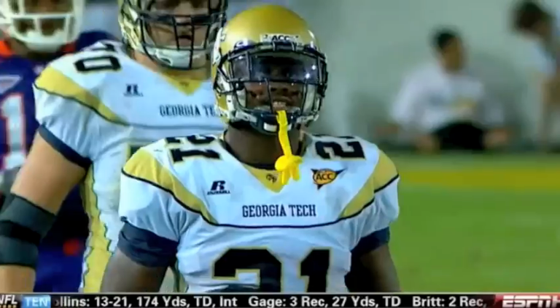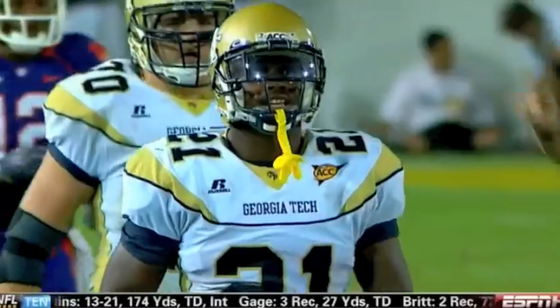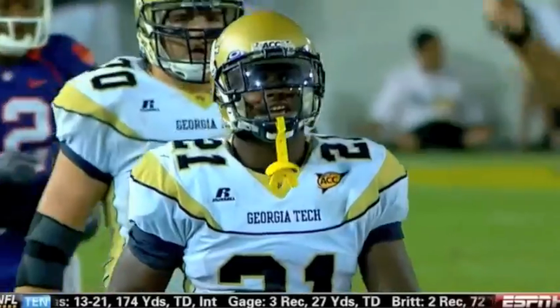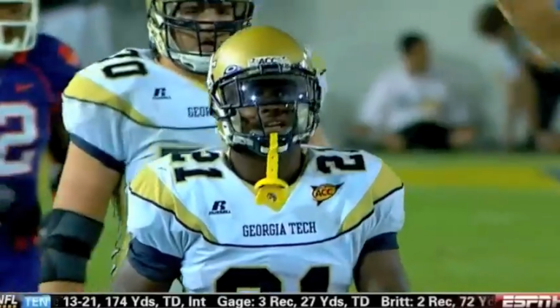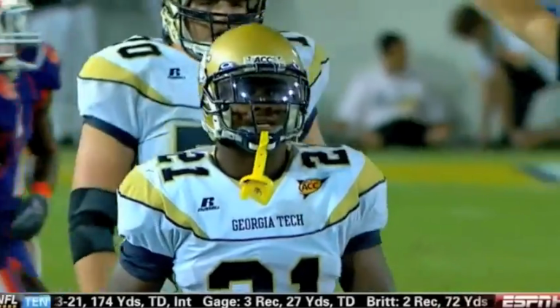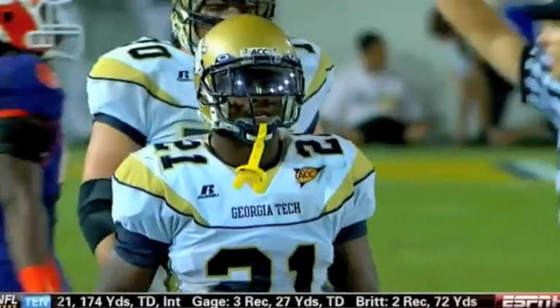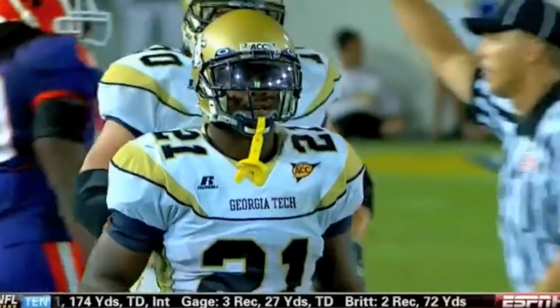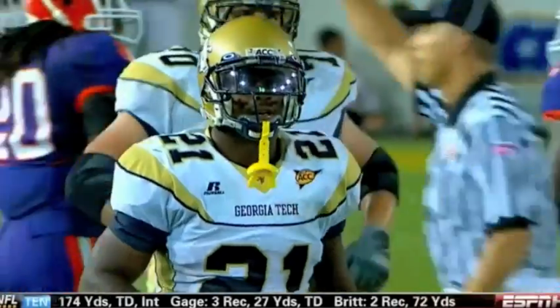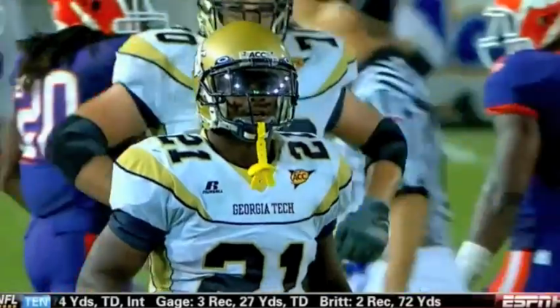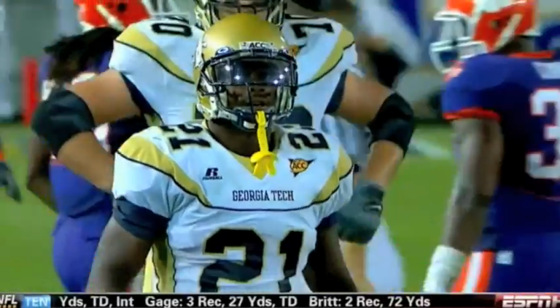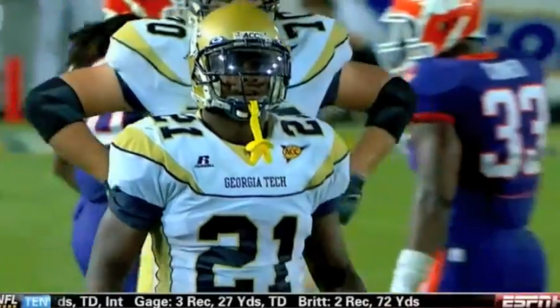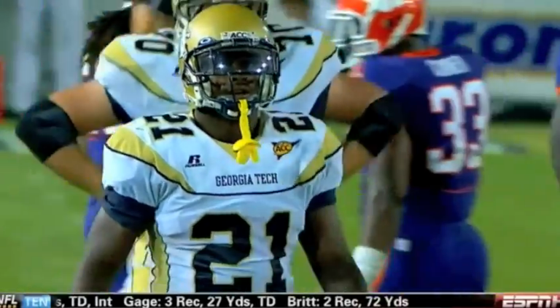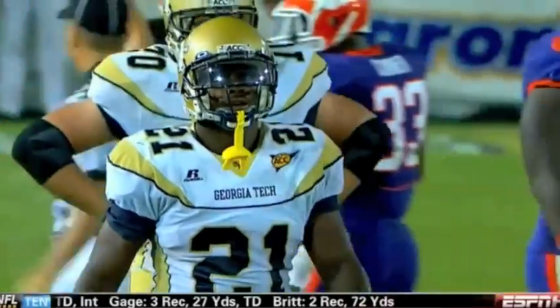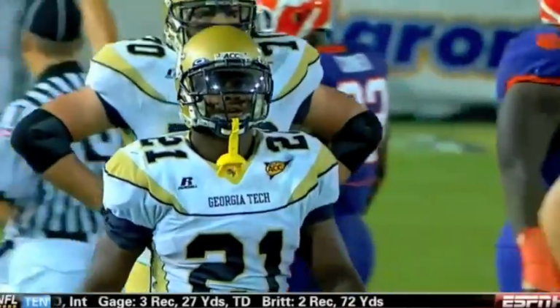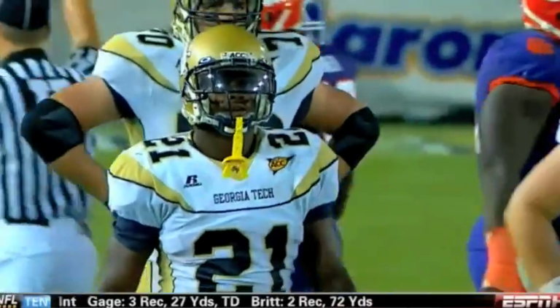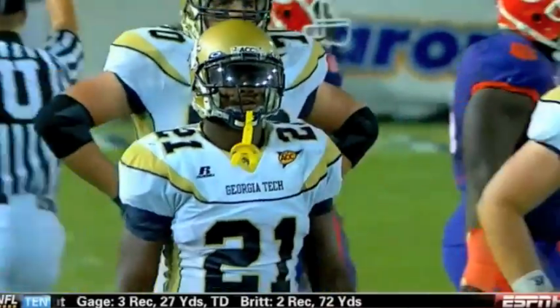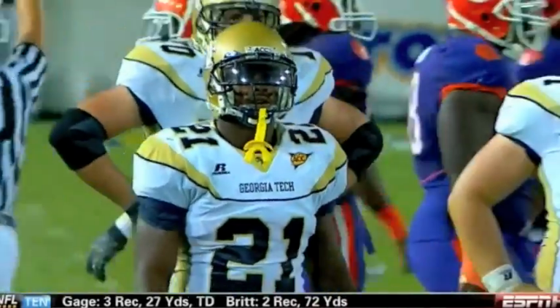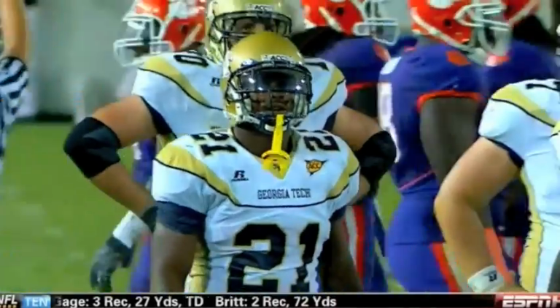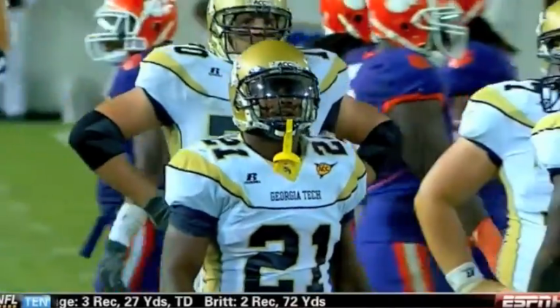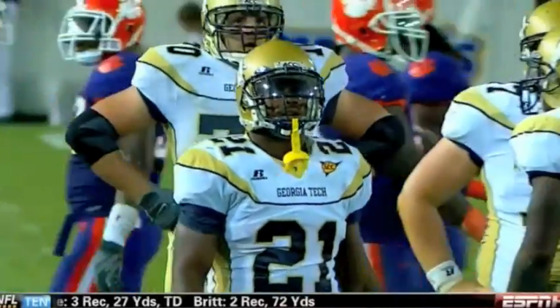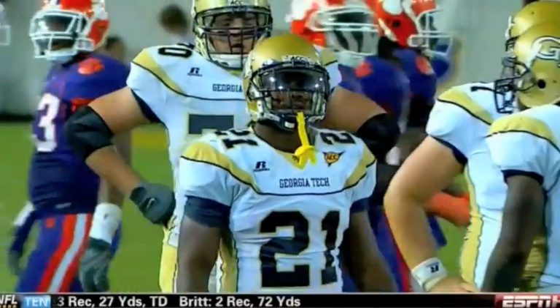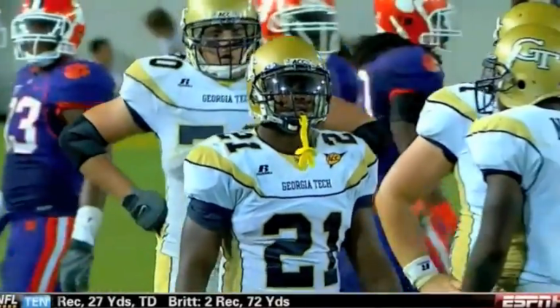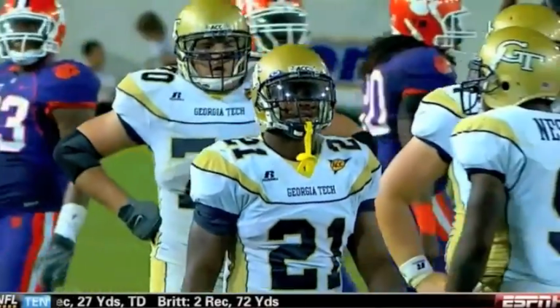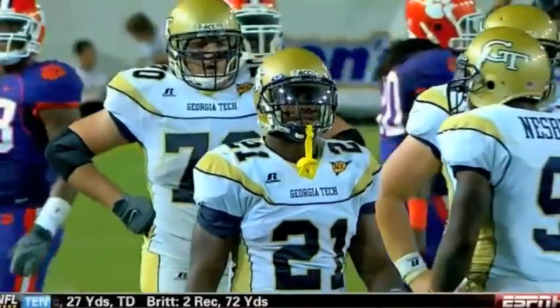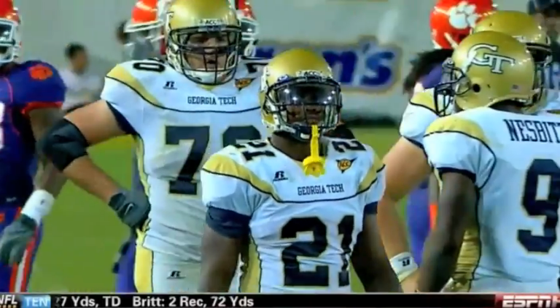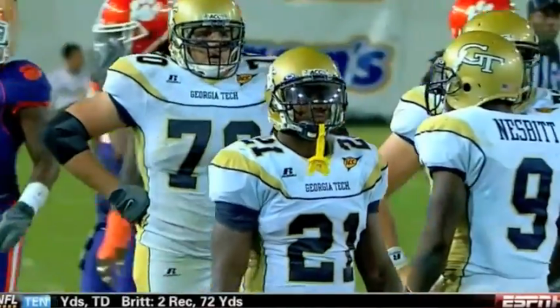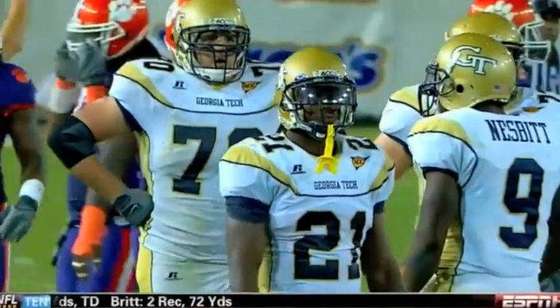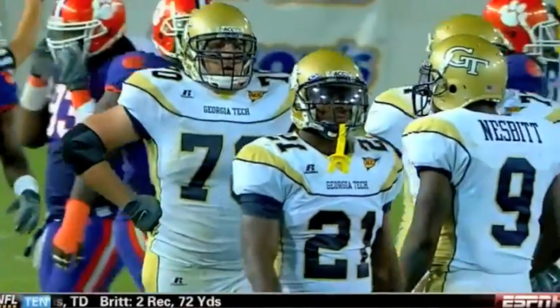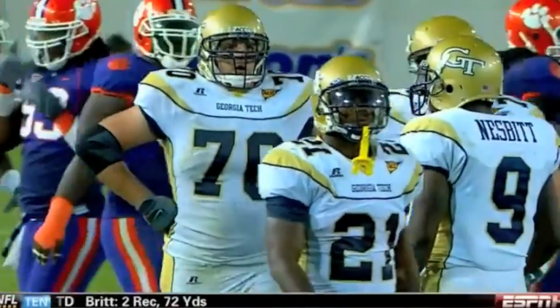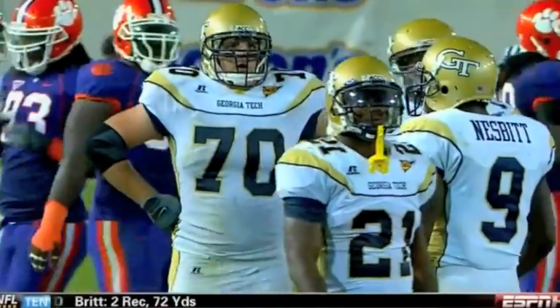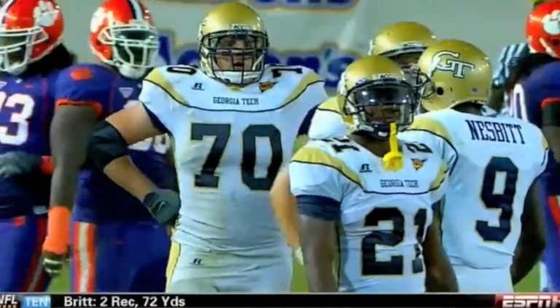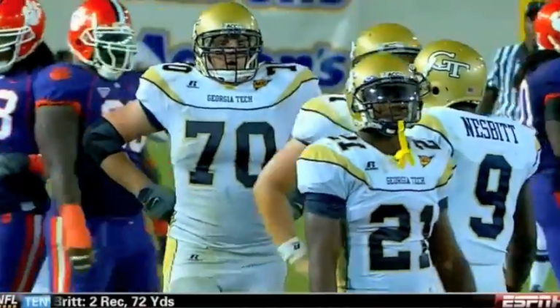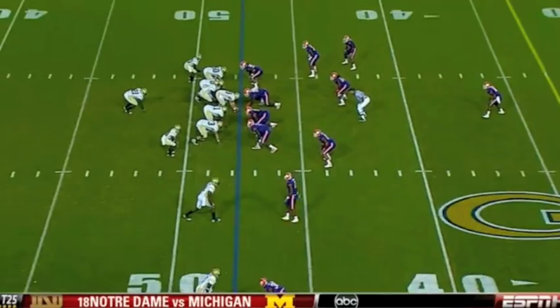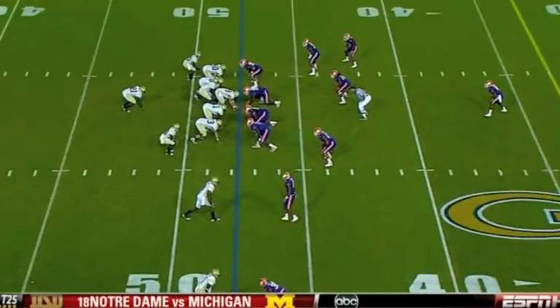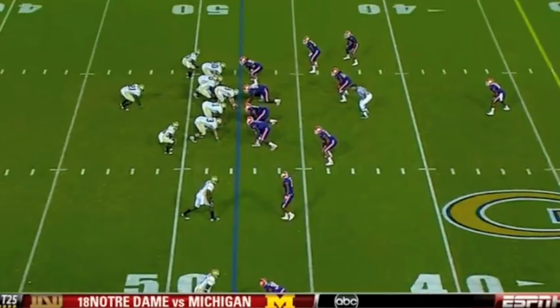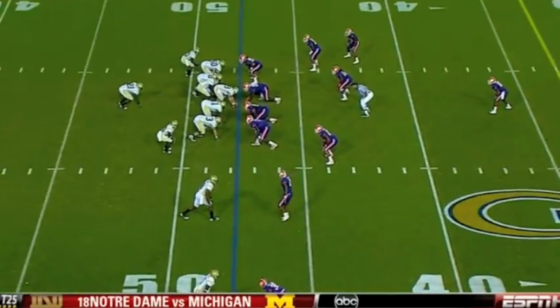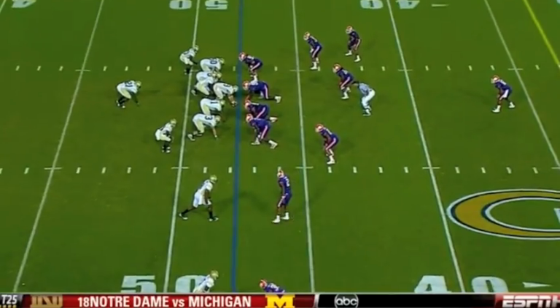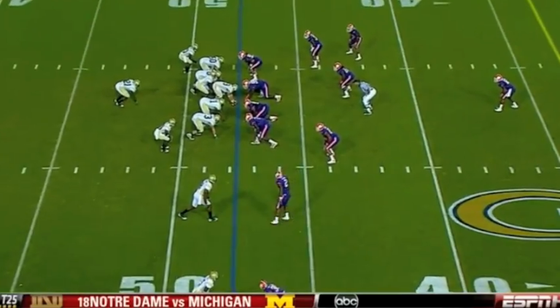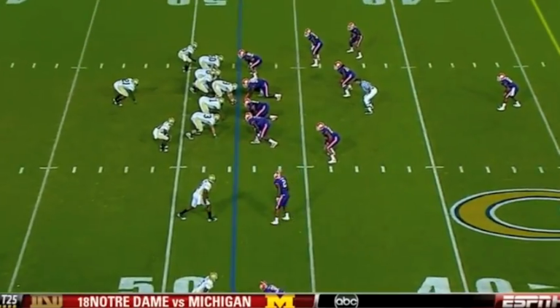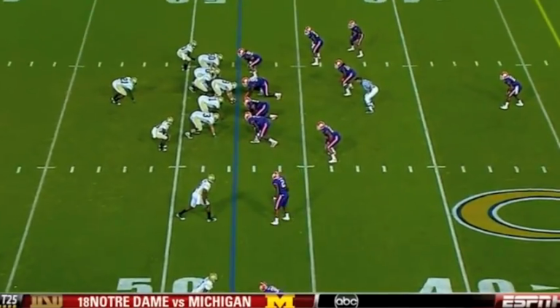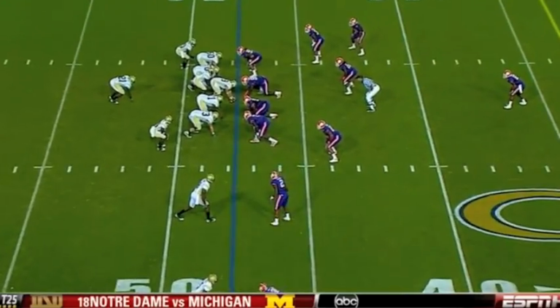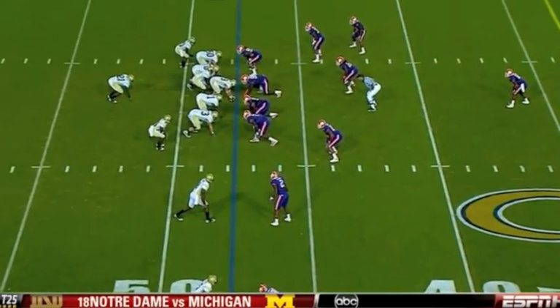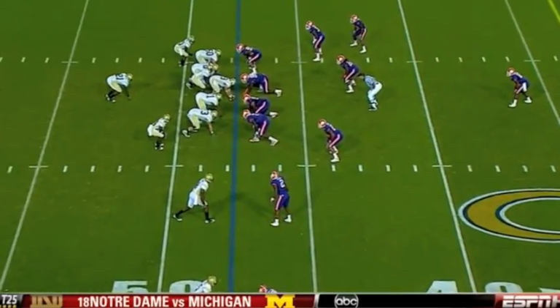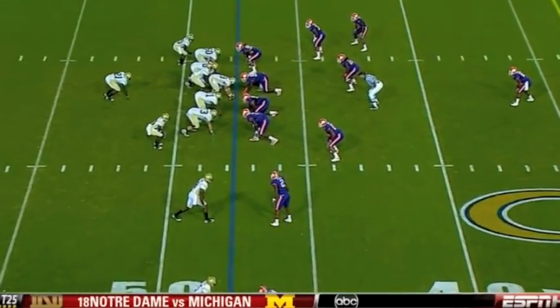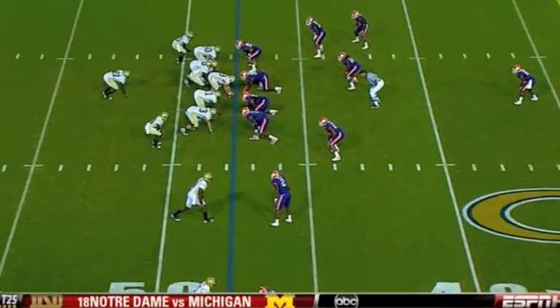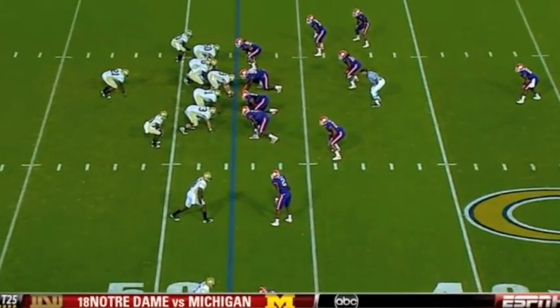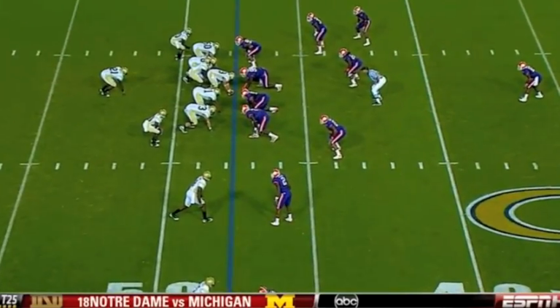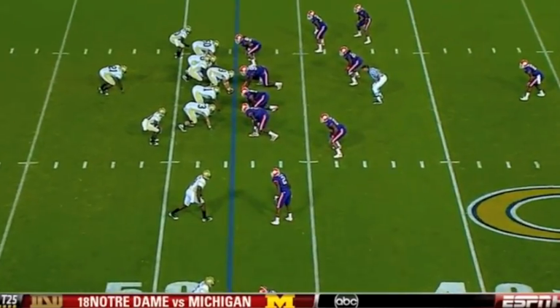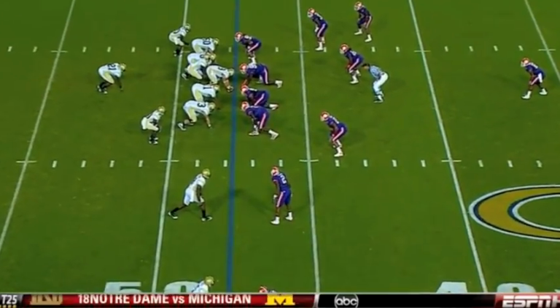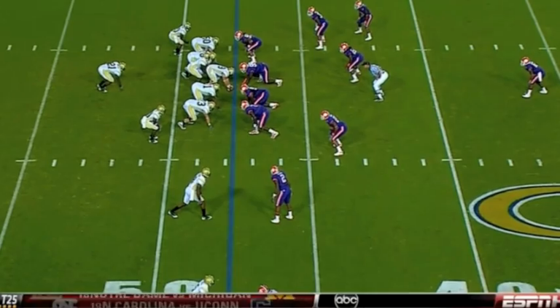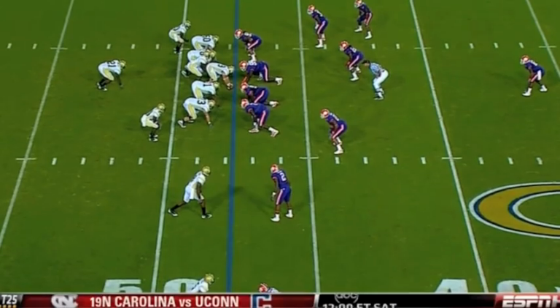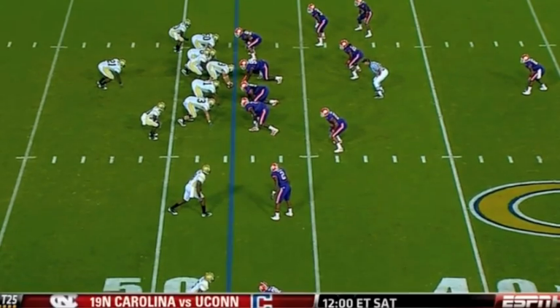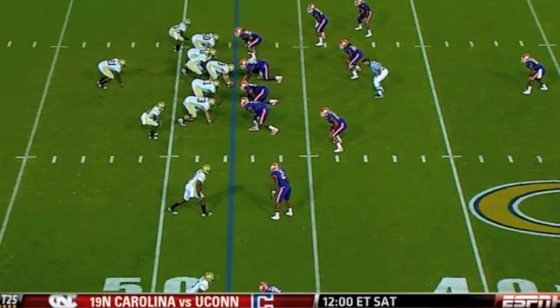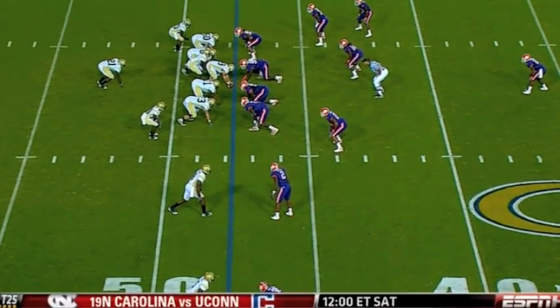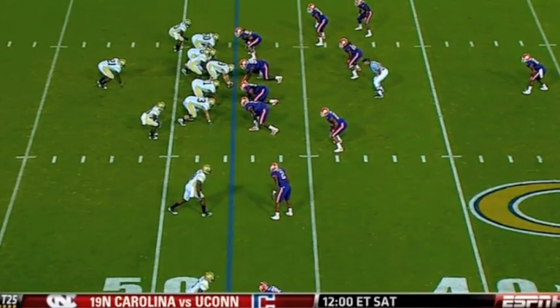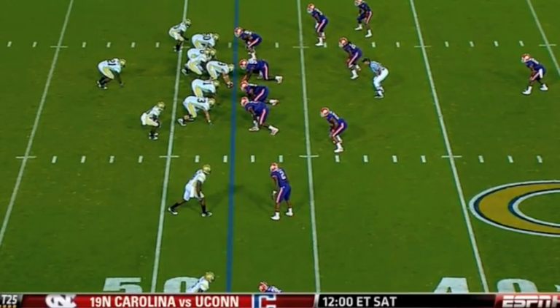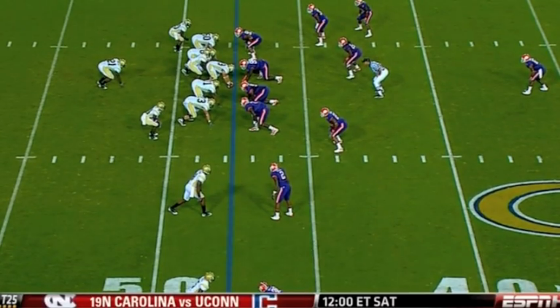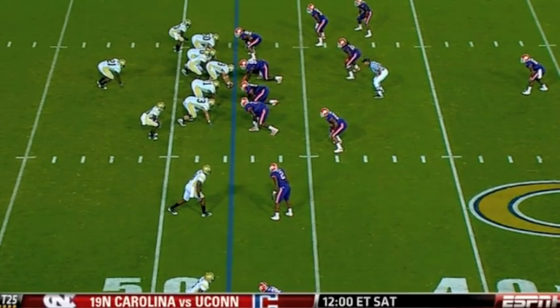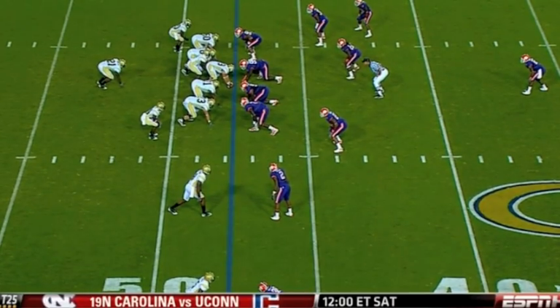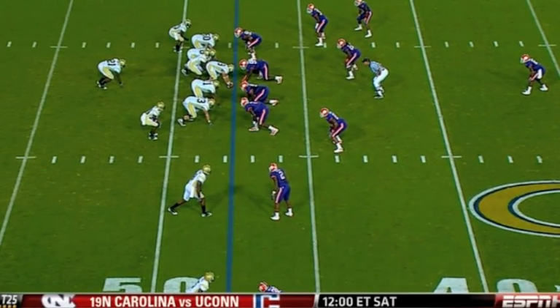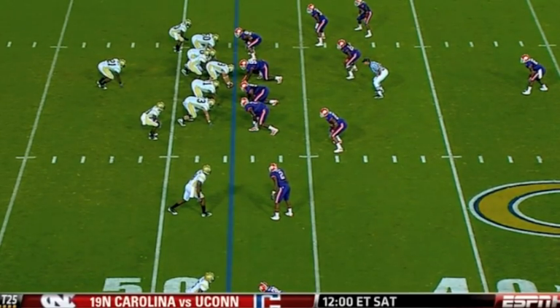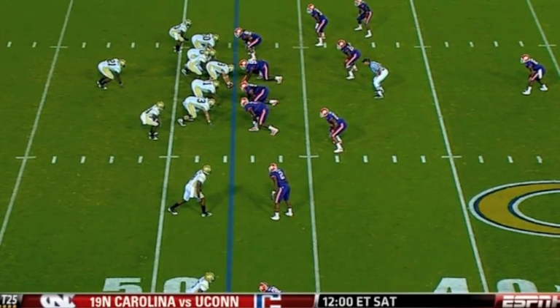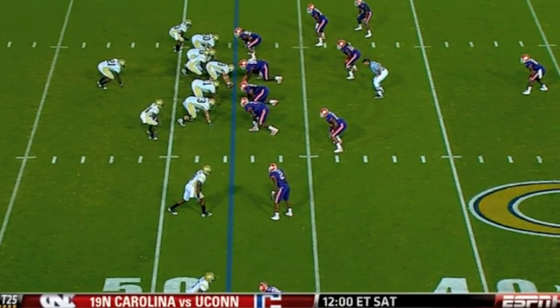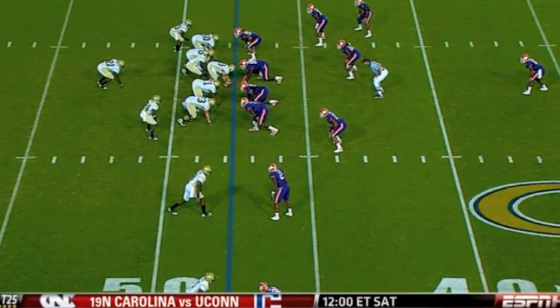On this Clemson D-line, you look at Jarvis Jenkins, 310. Happen to be in this football stadium tonight with these guys.